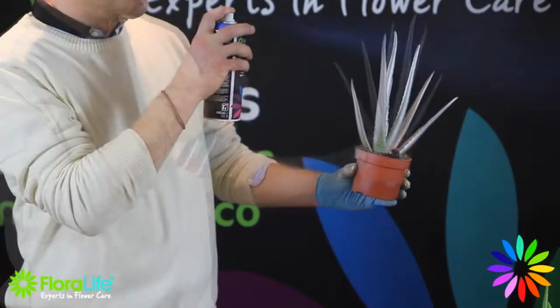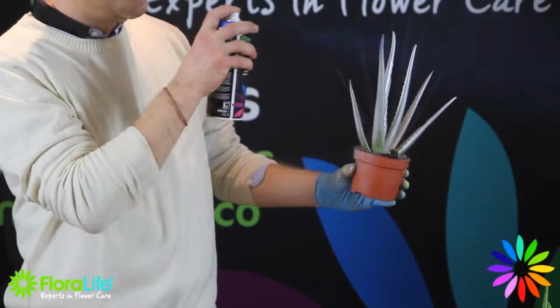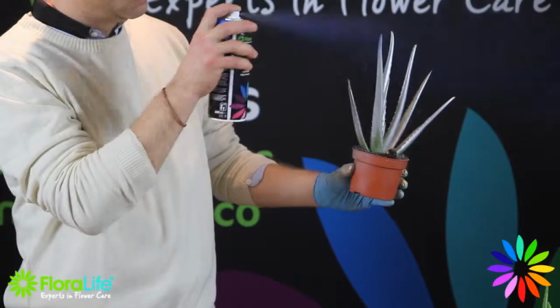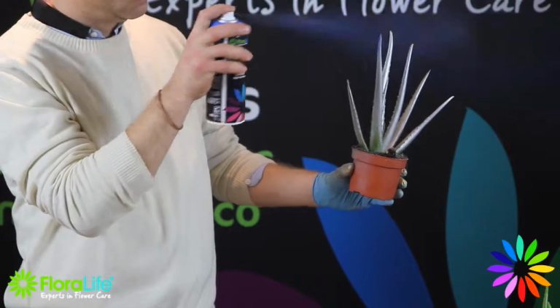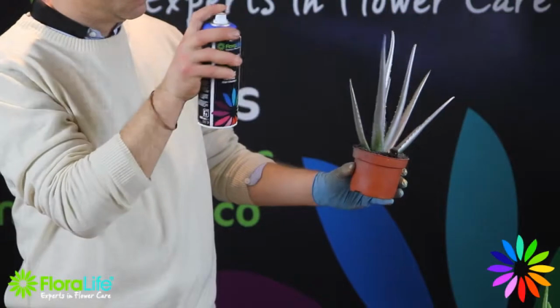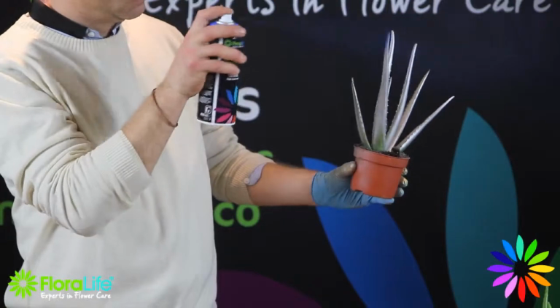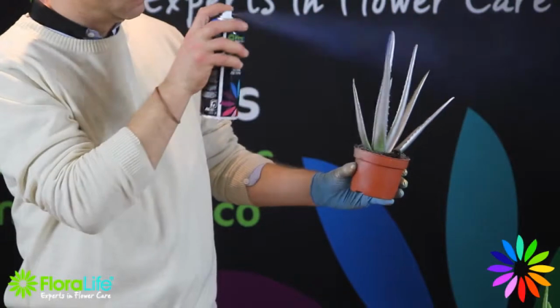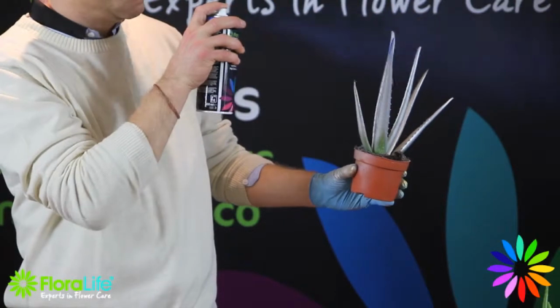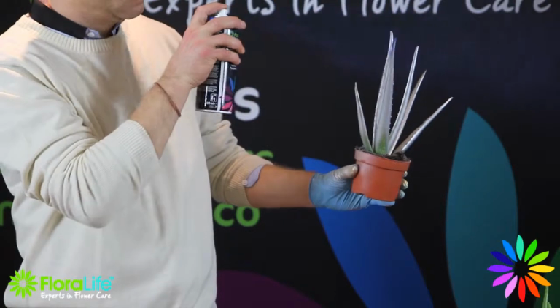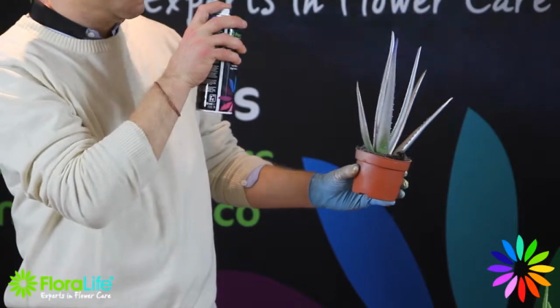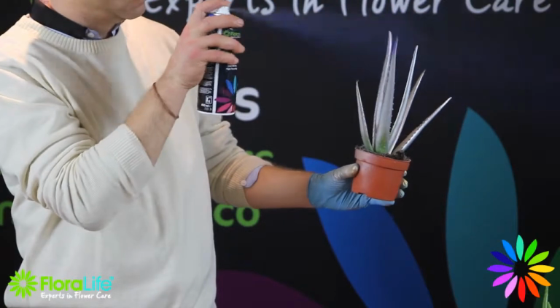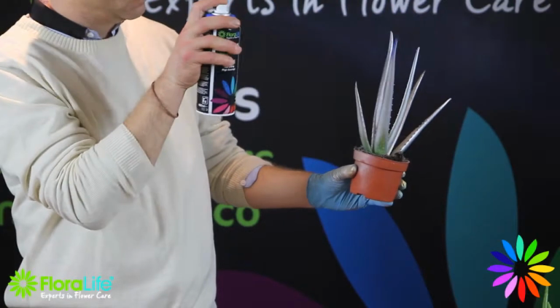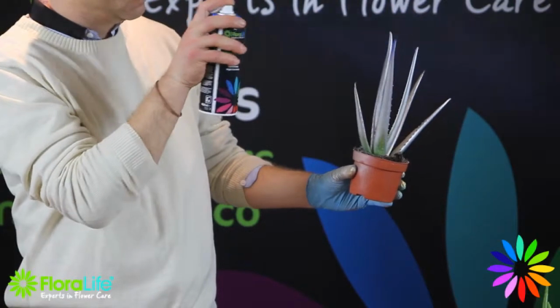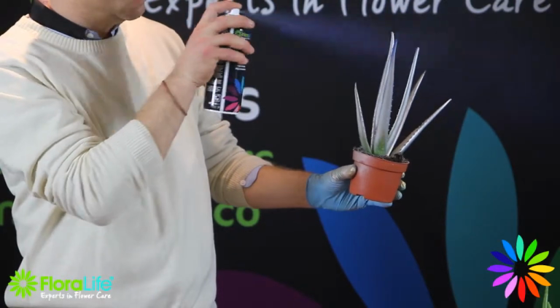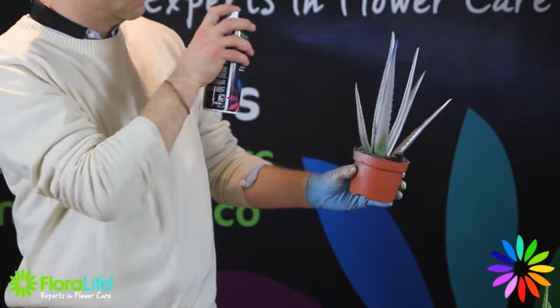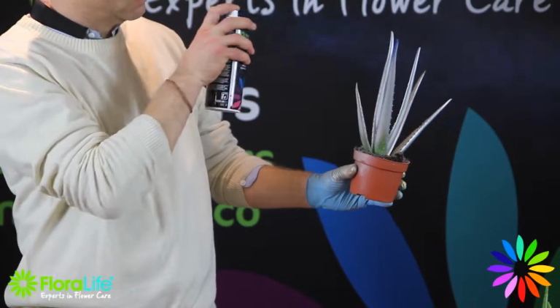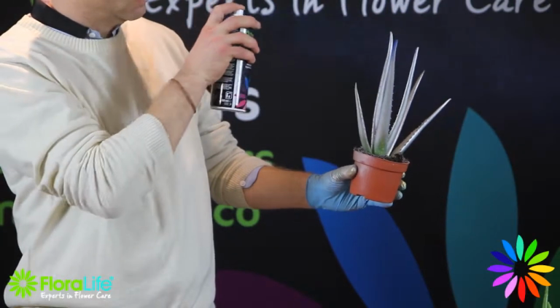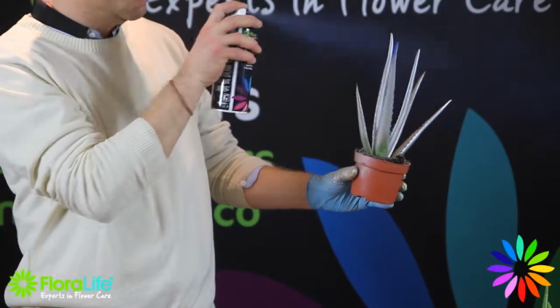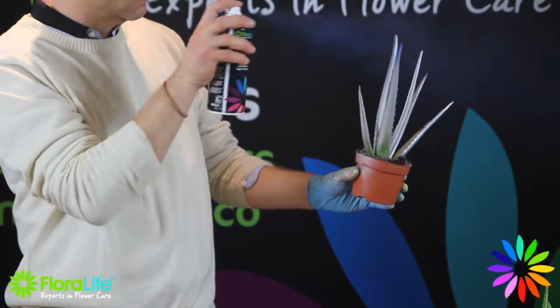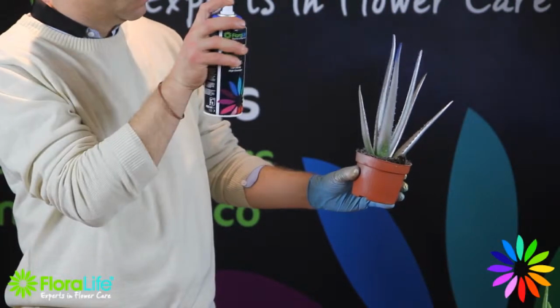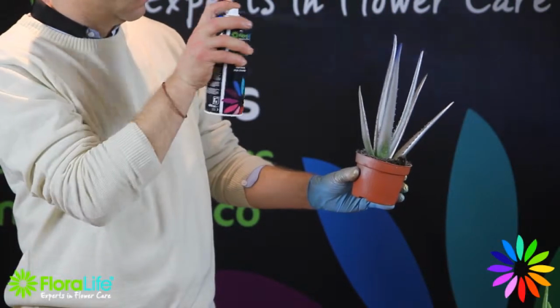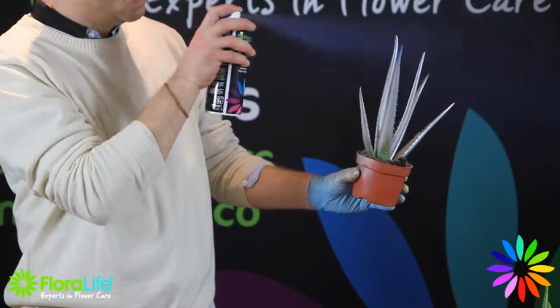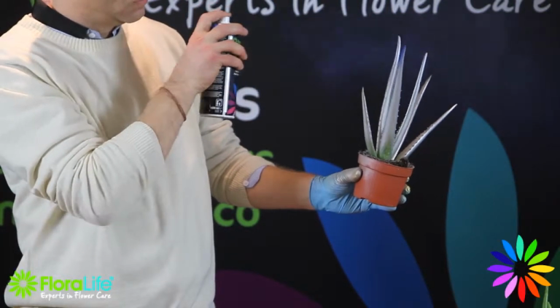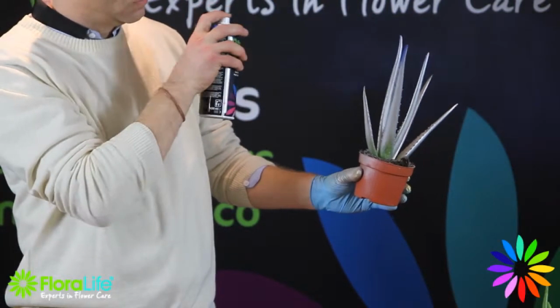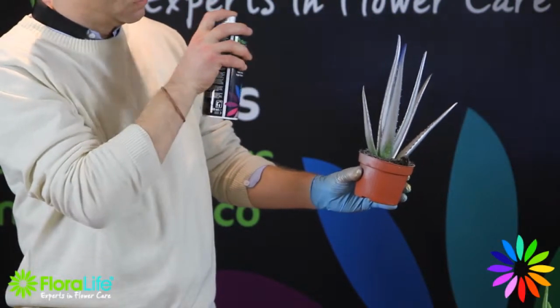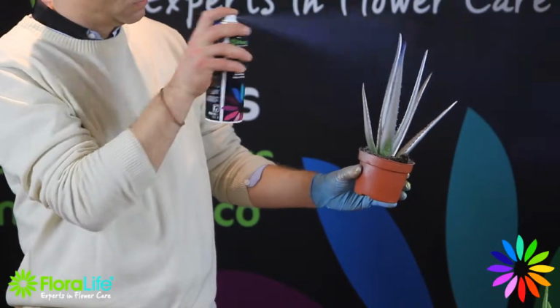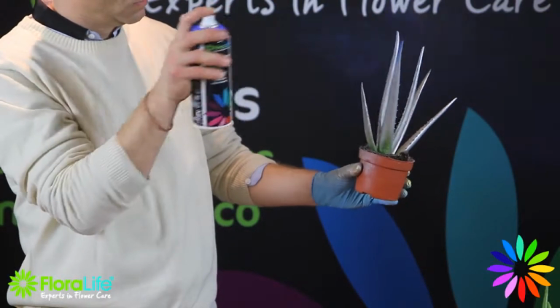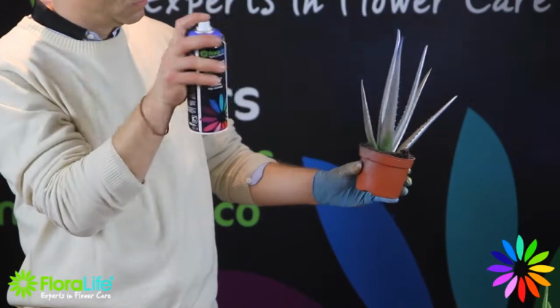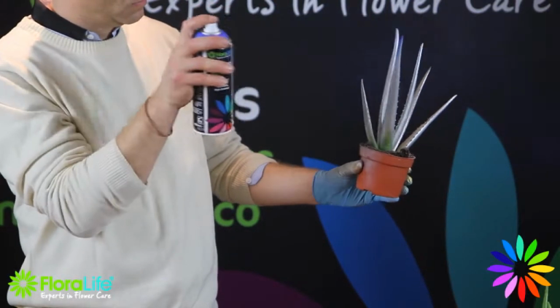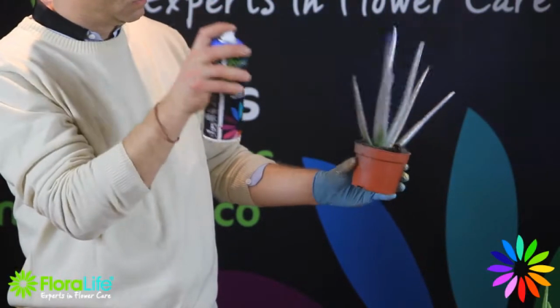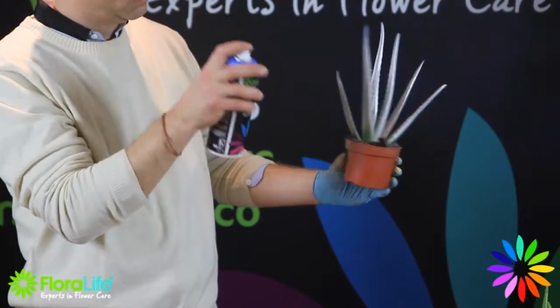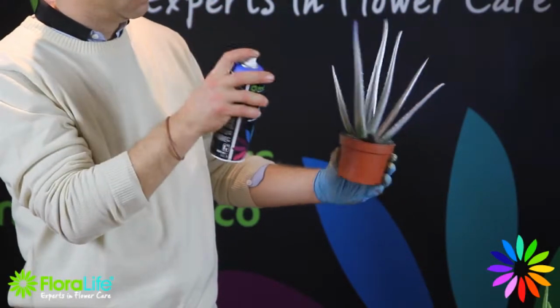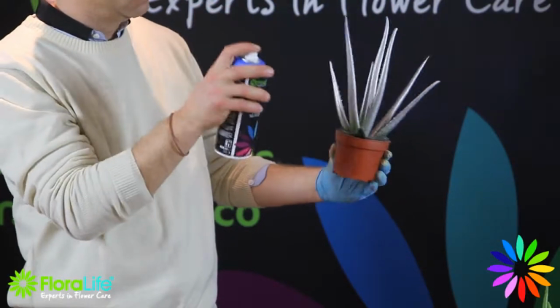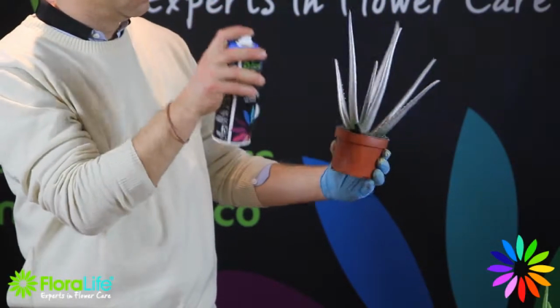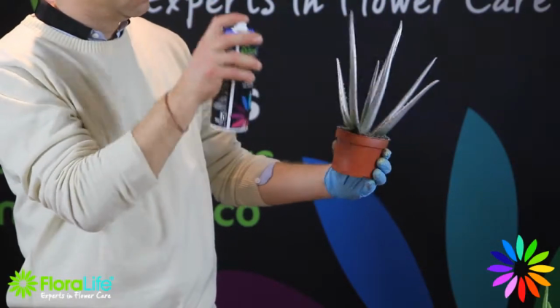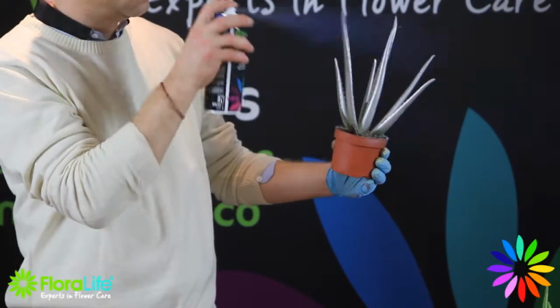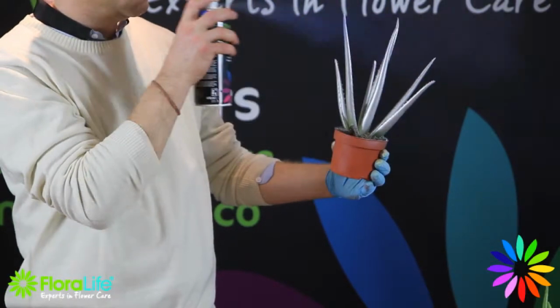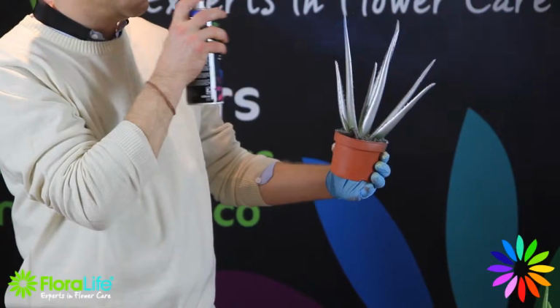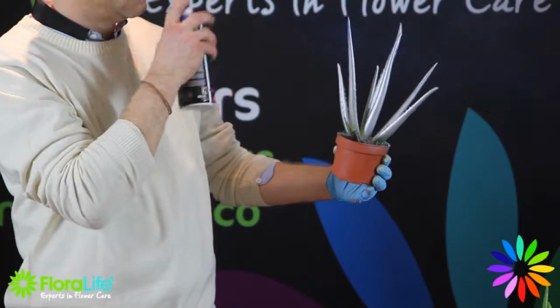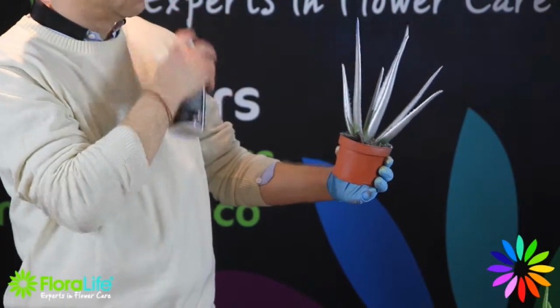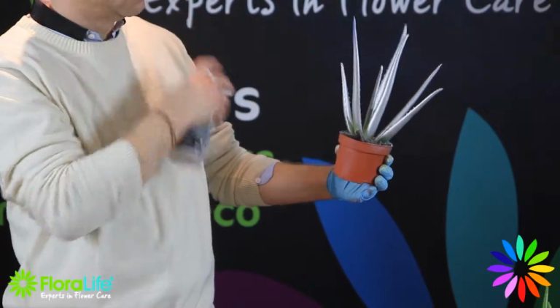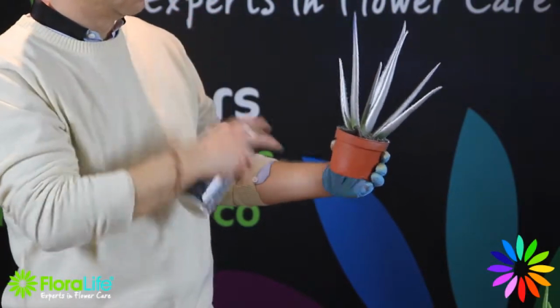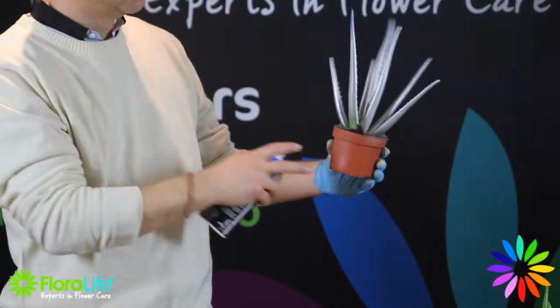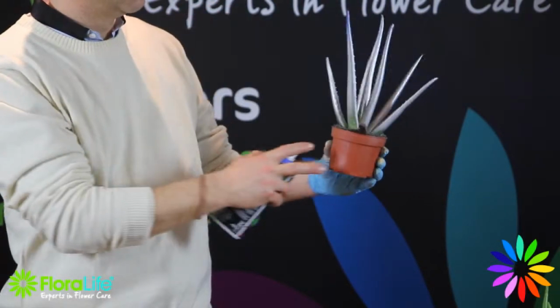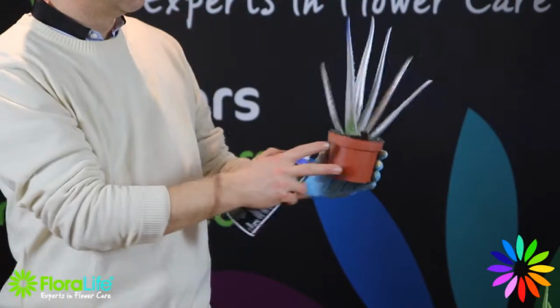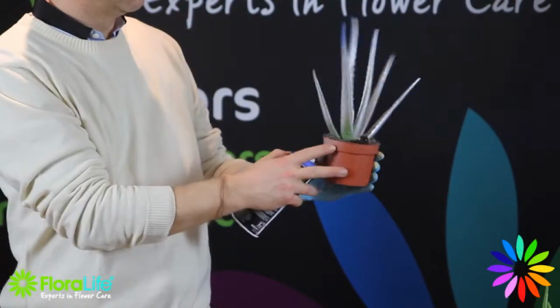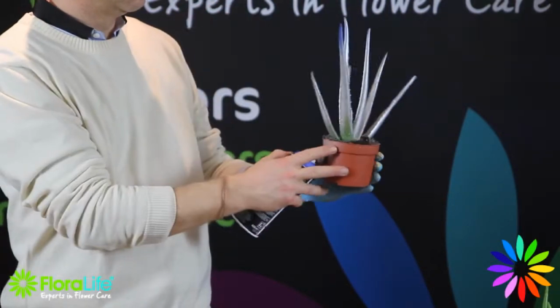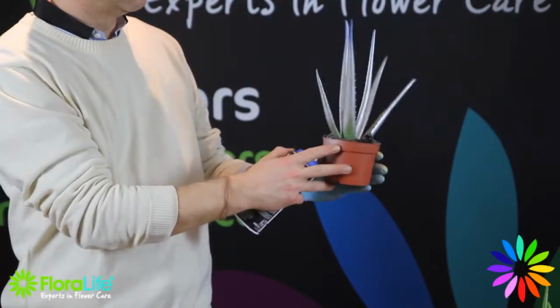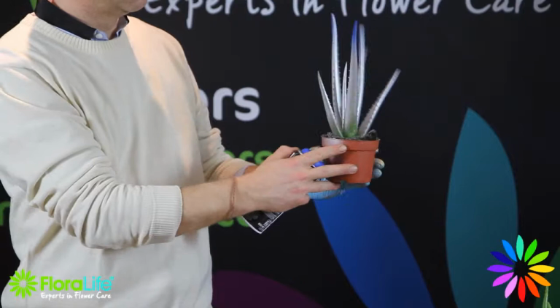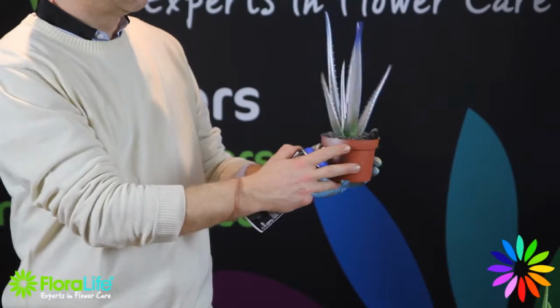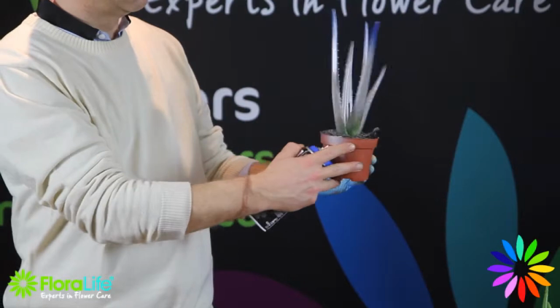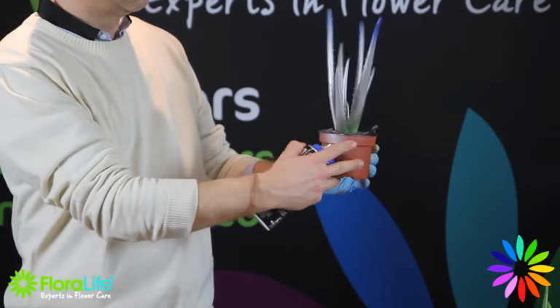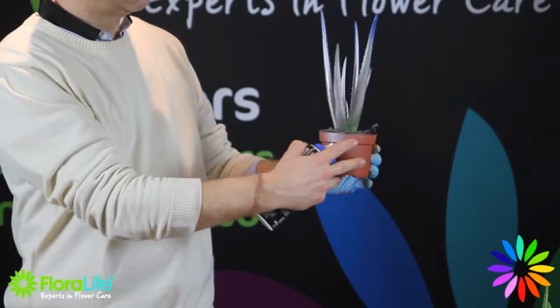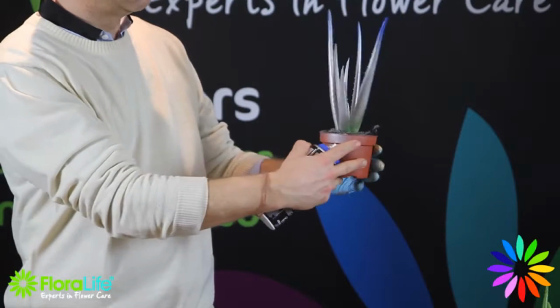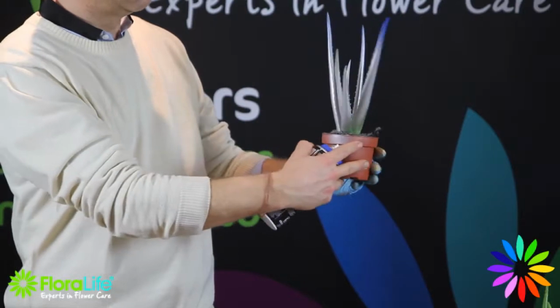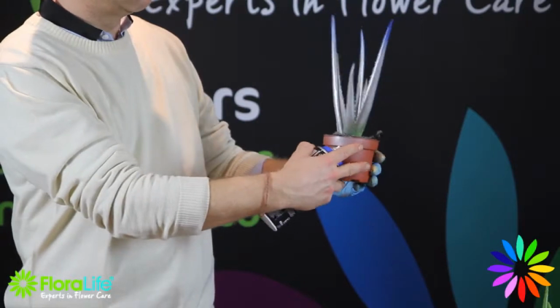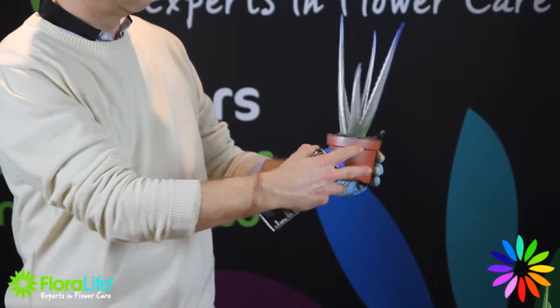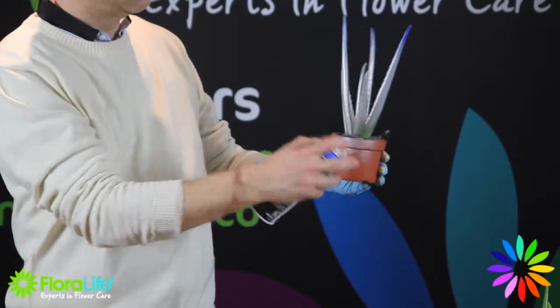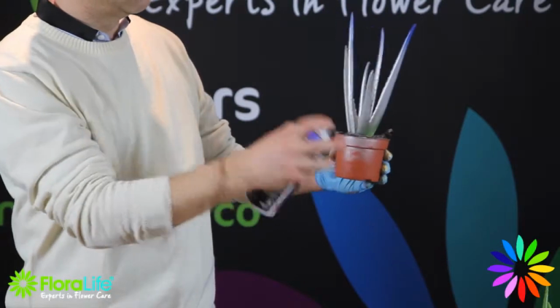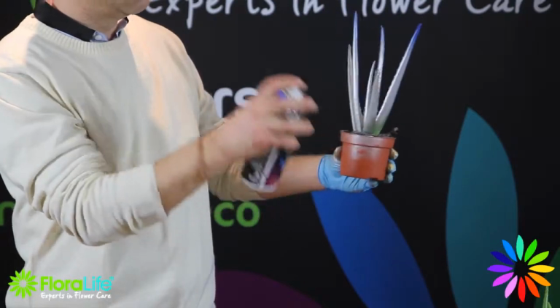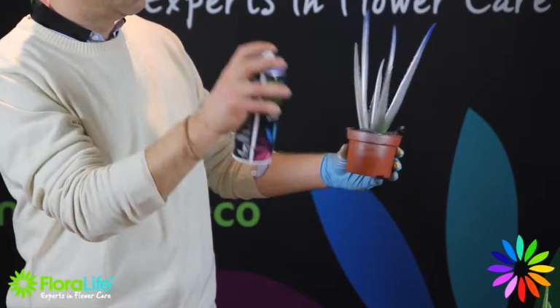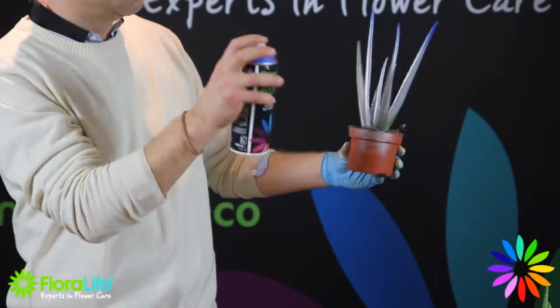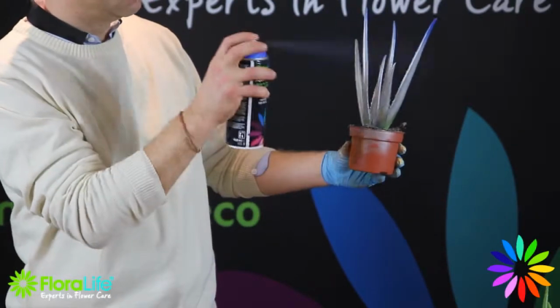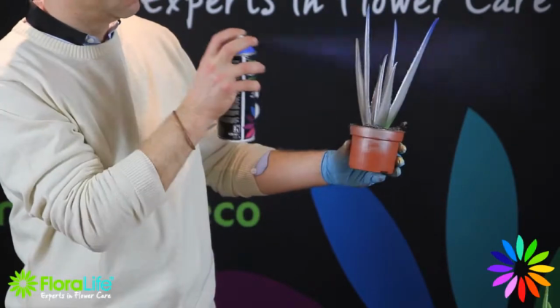To complete the blend, we are finishing the top of the plant with an ultra blue solid colour.